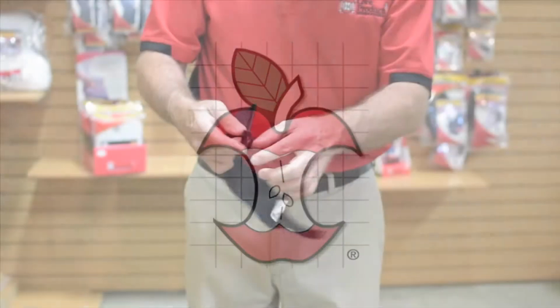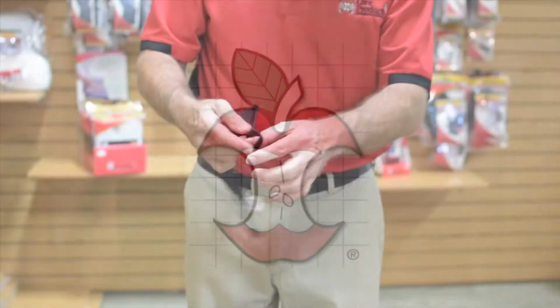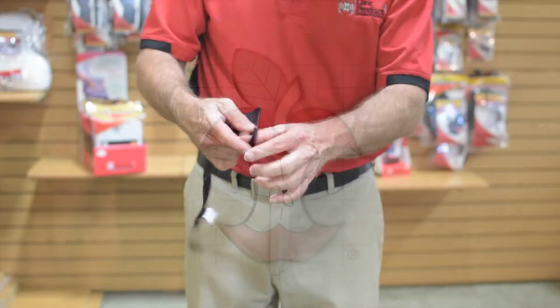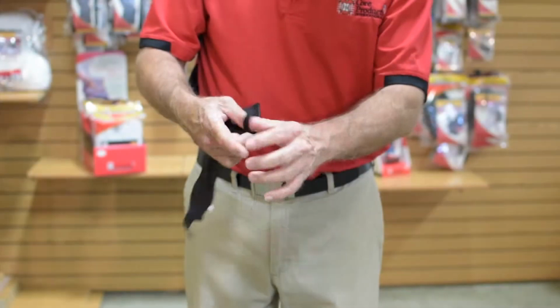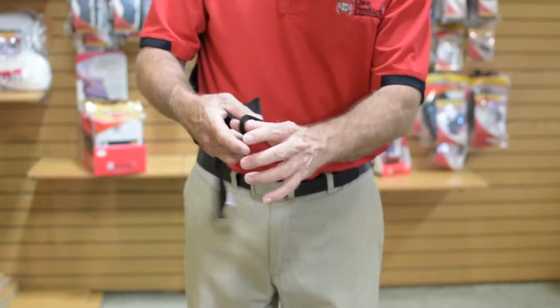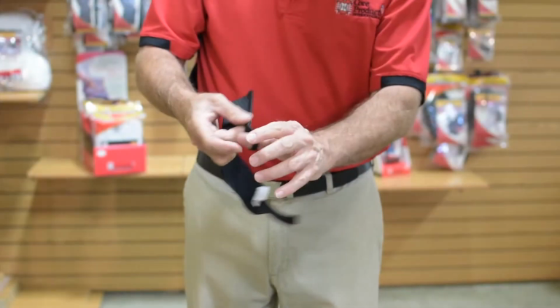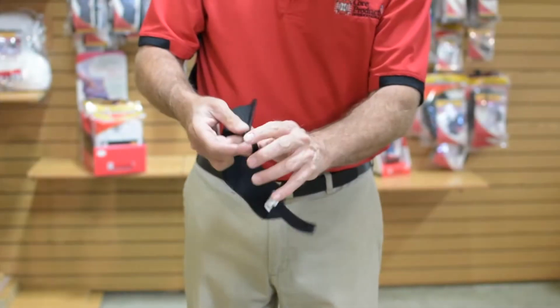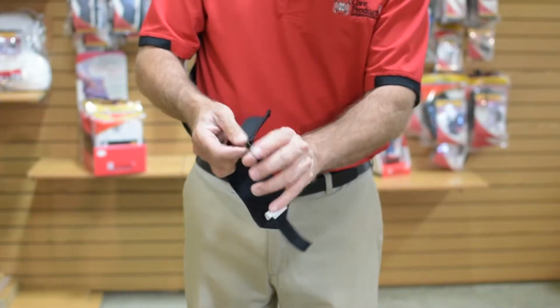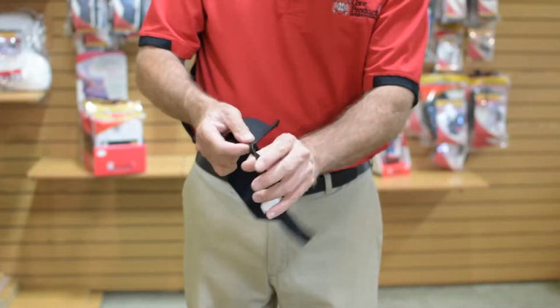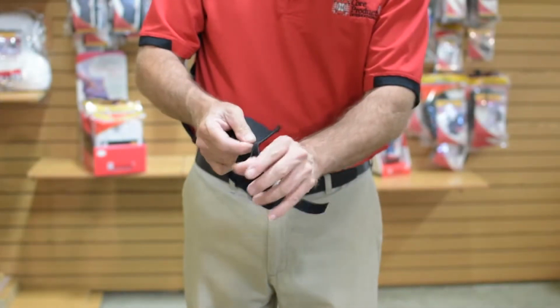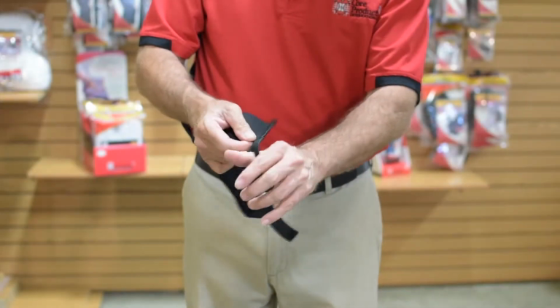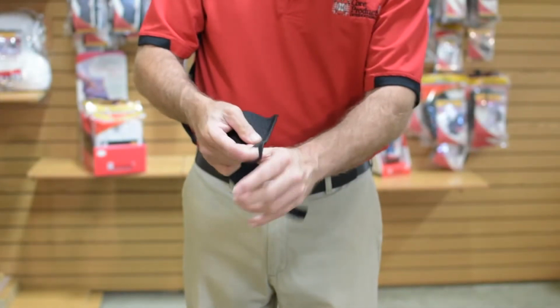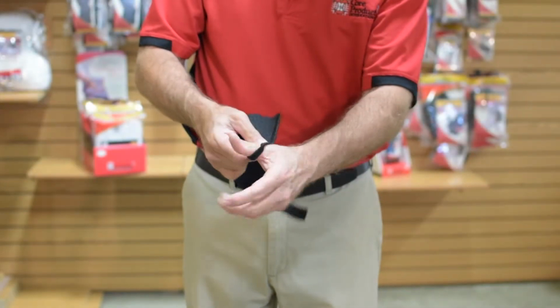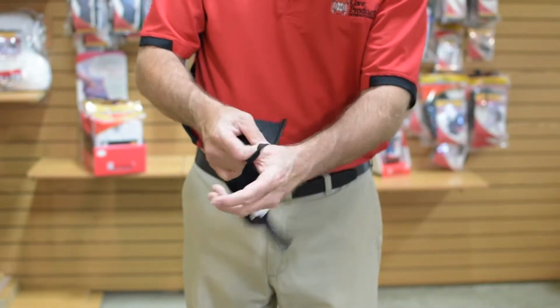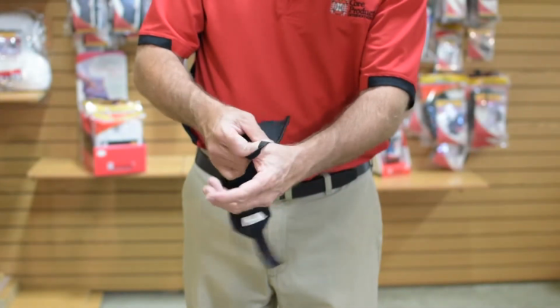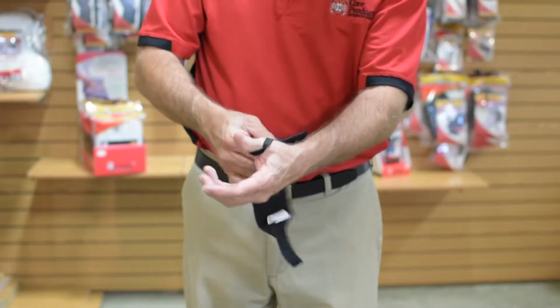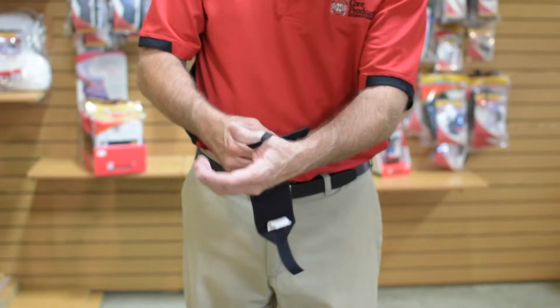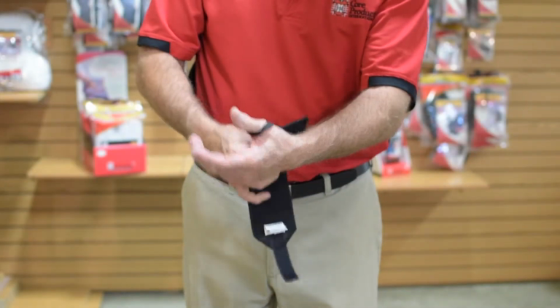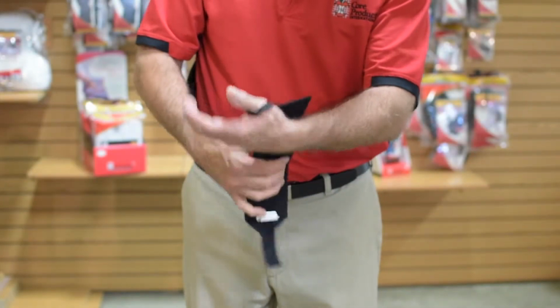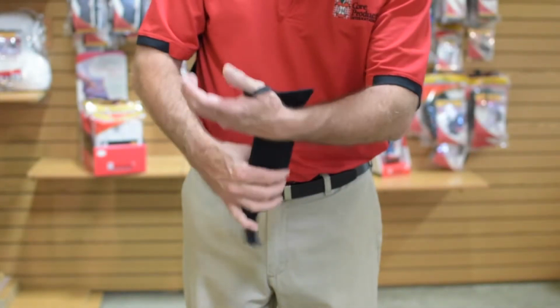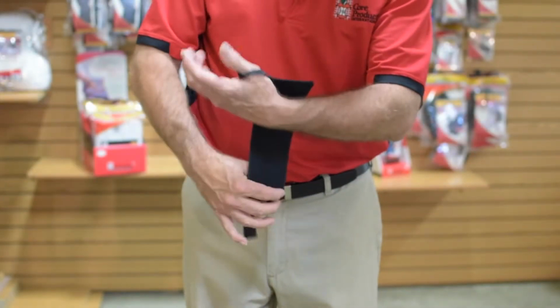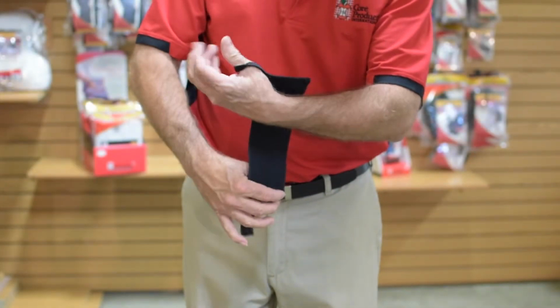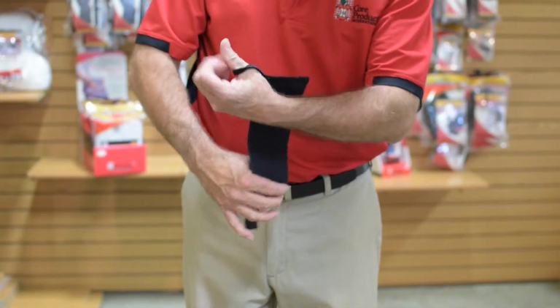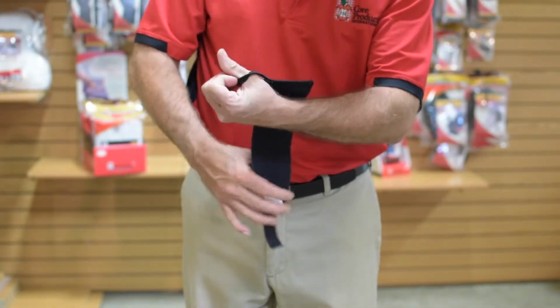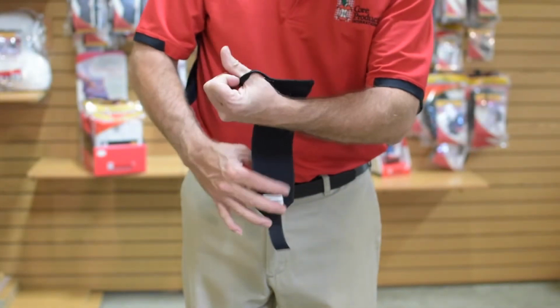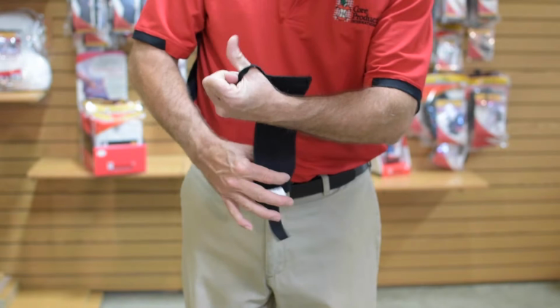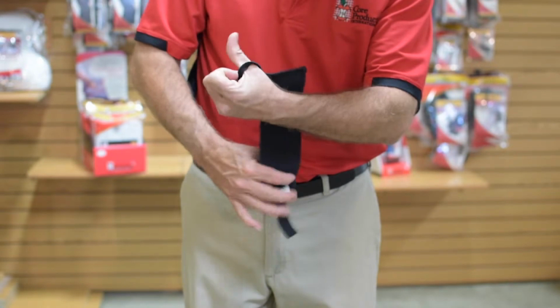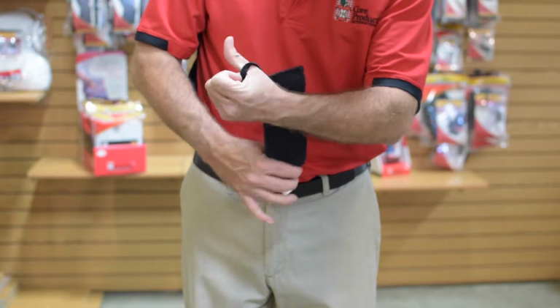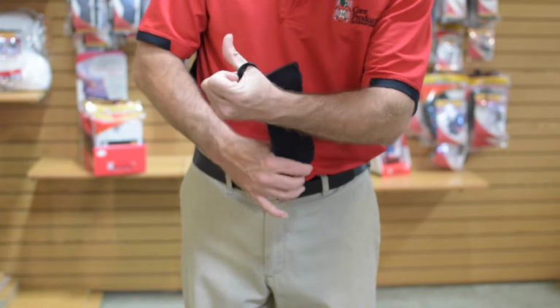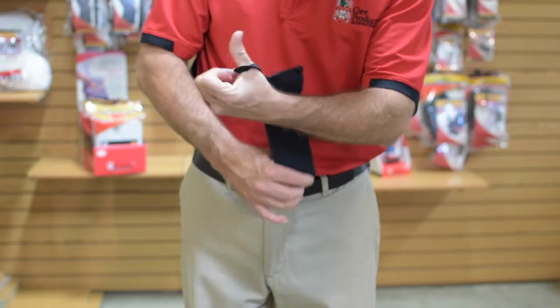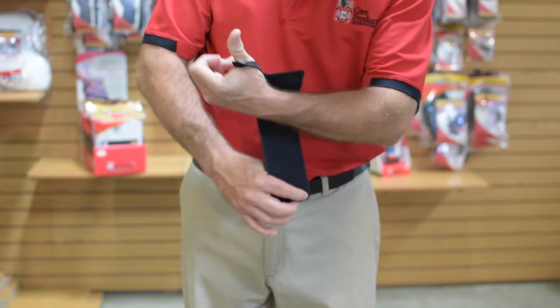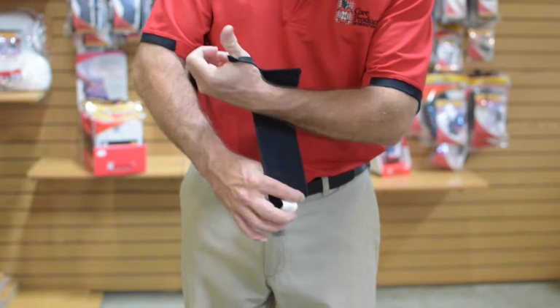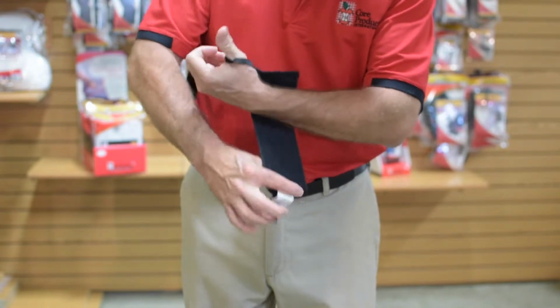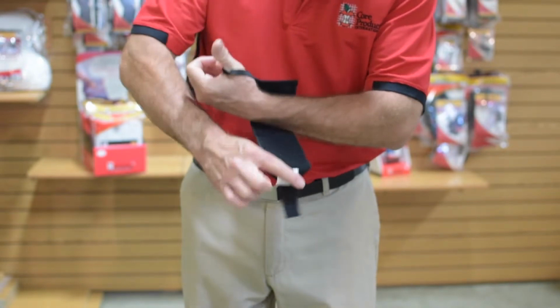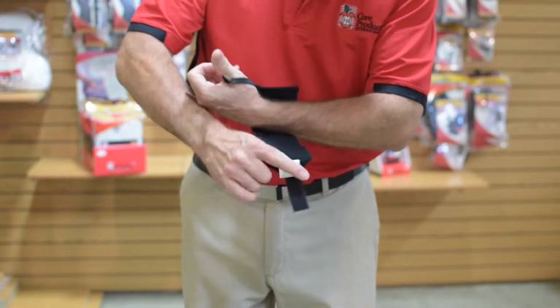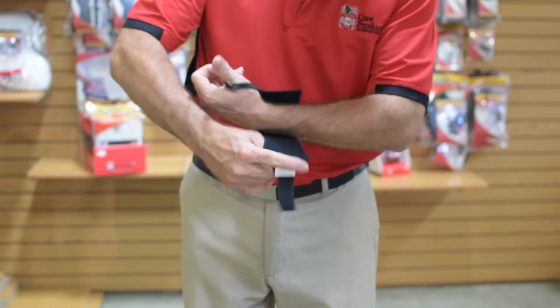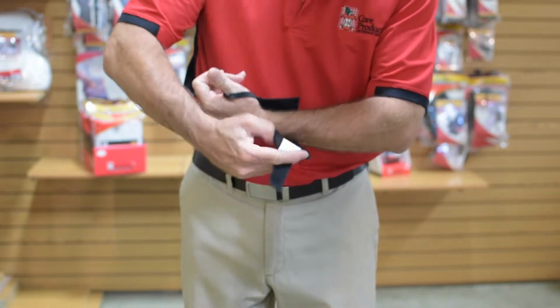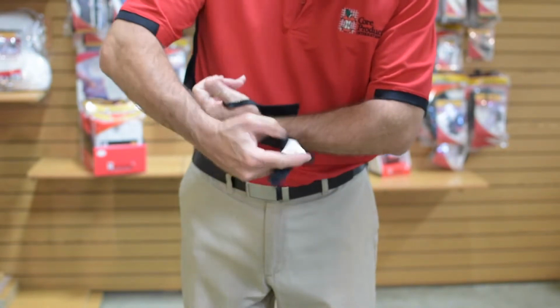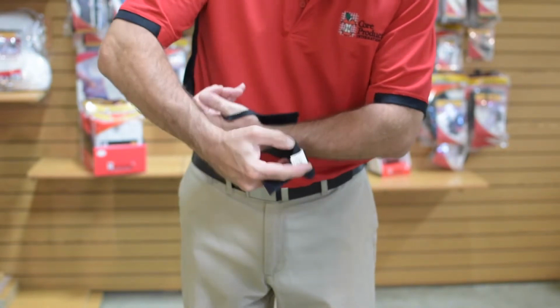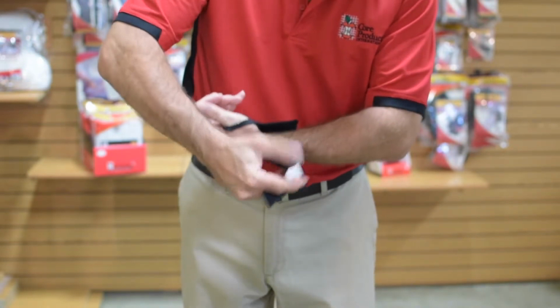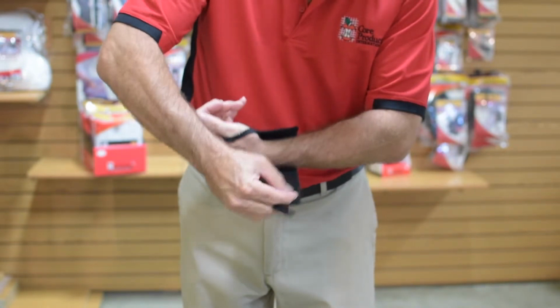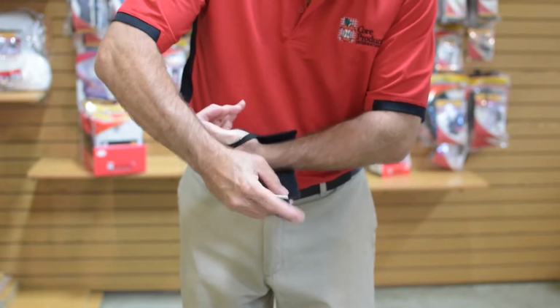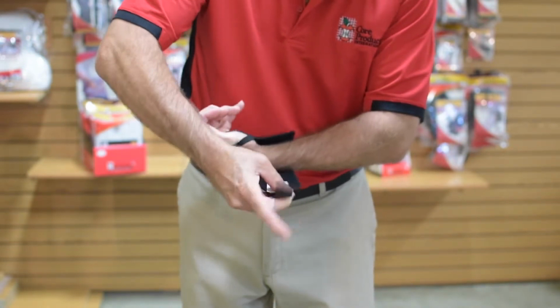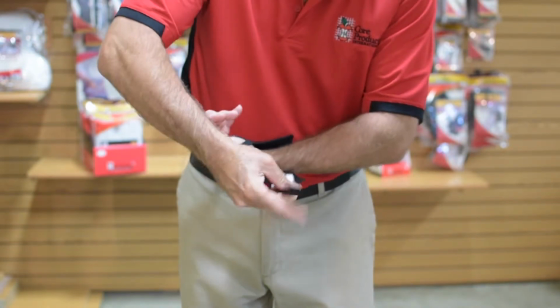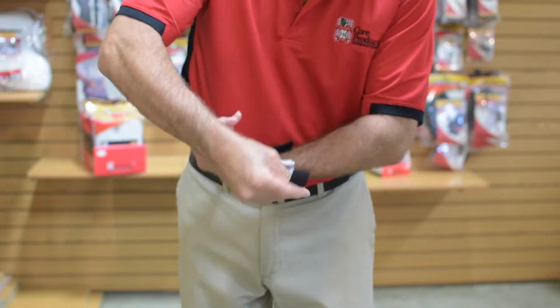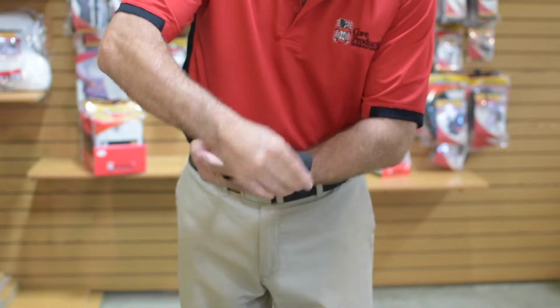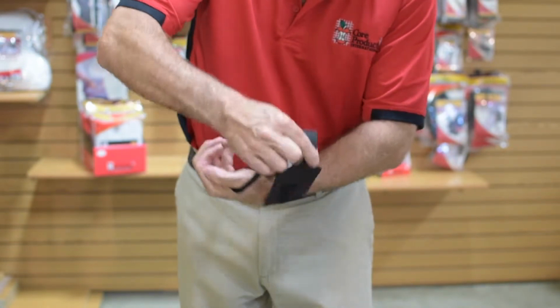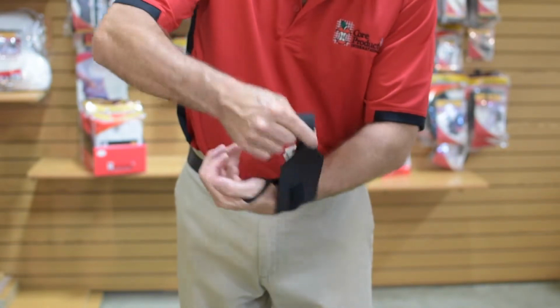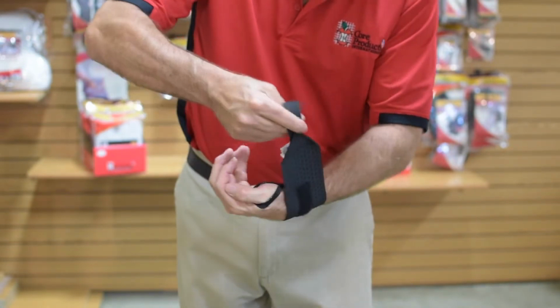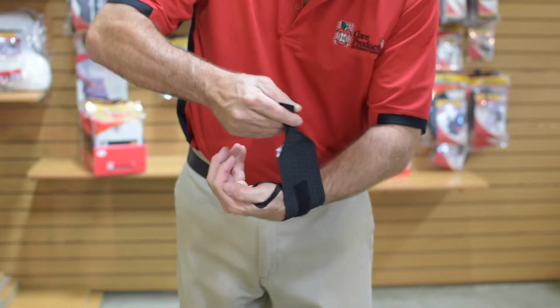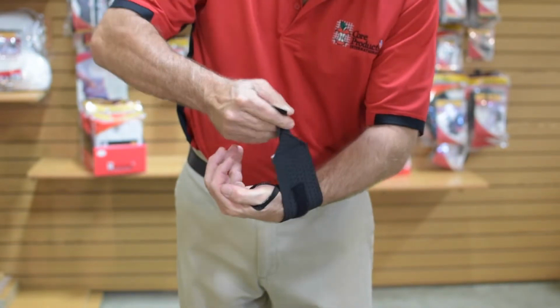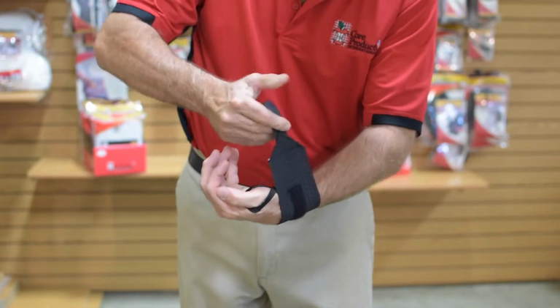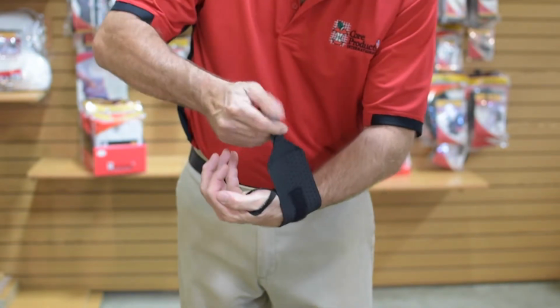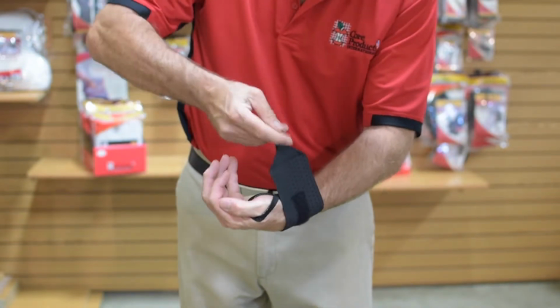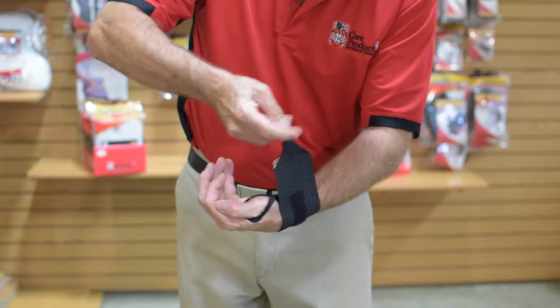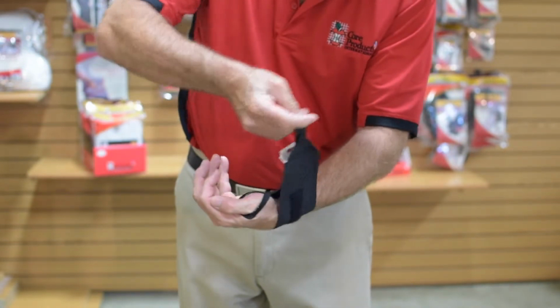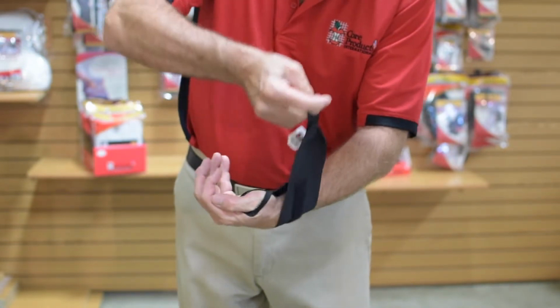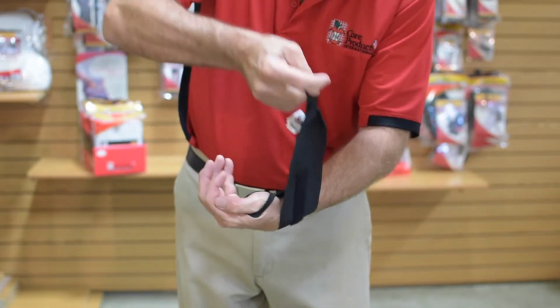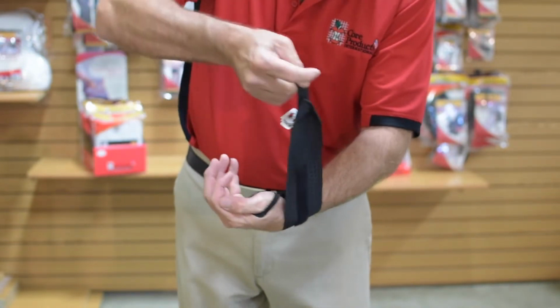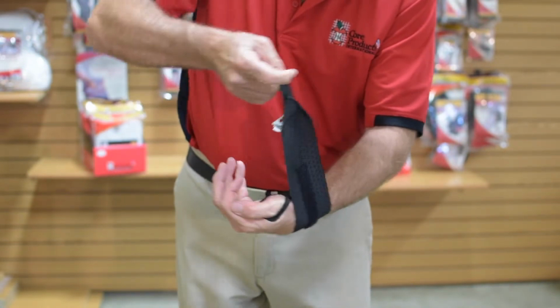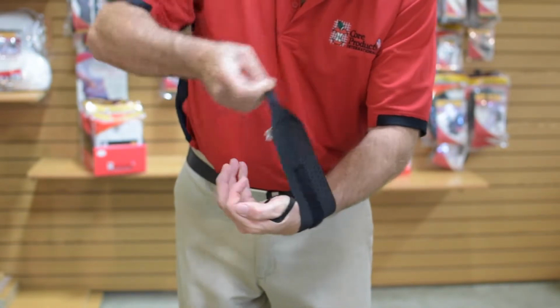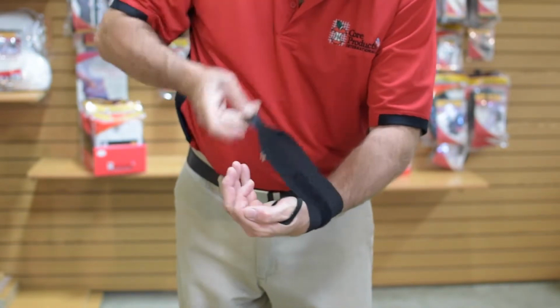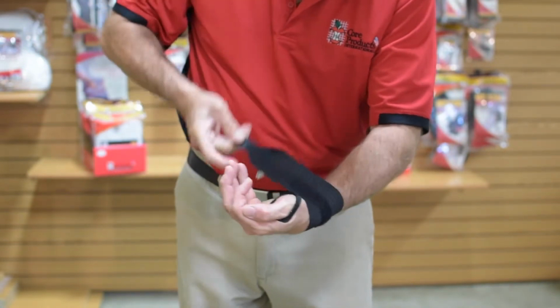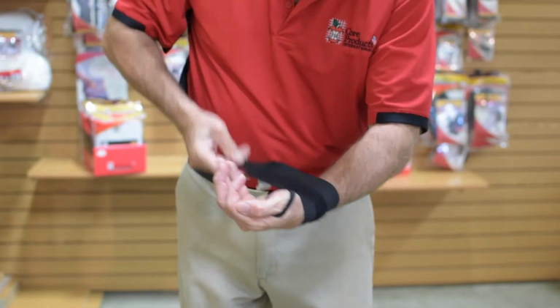Core products elastic wrist wrap with thumb loop is a universal wrap for mild carpal tunnel and other repetitive motion disorders.